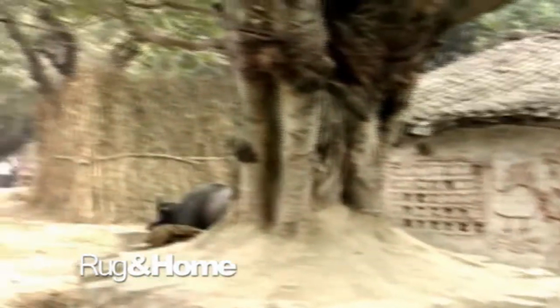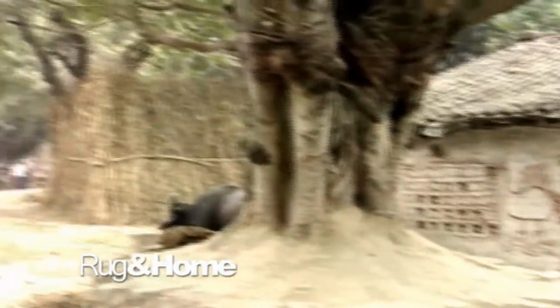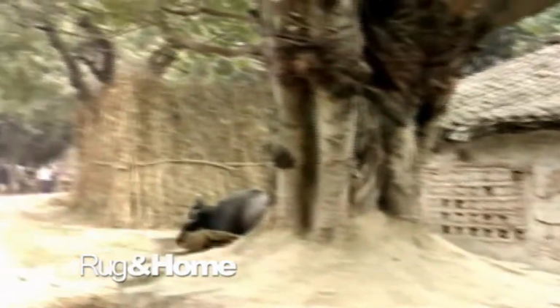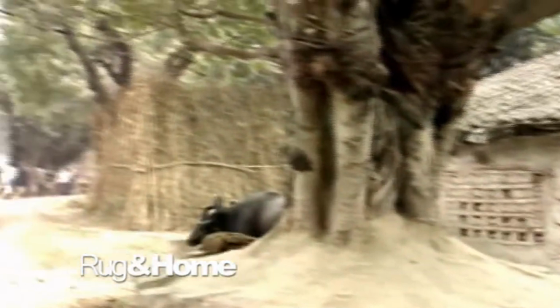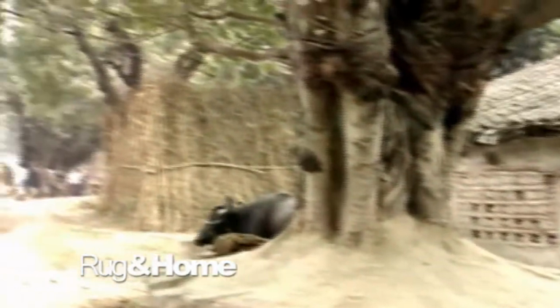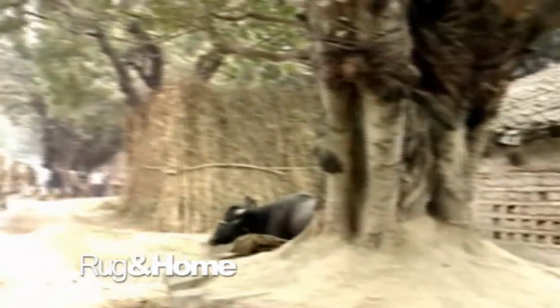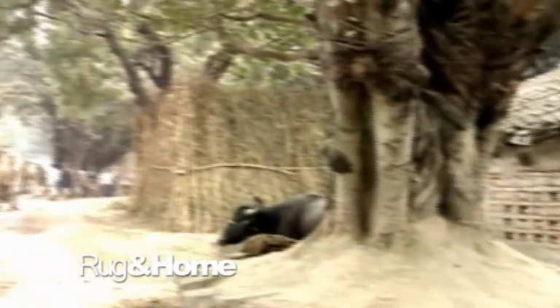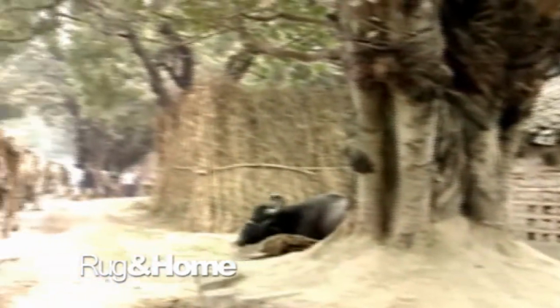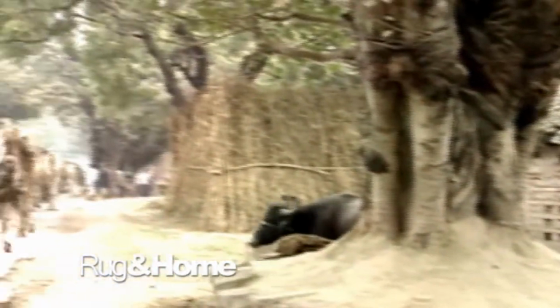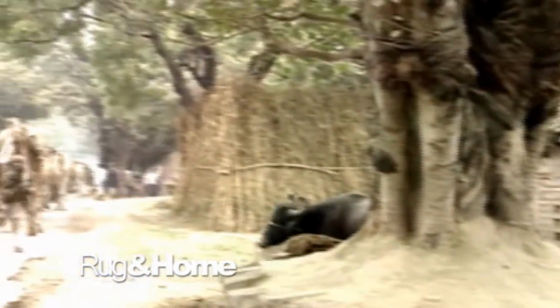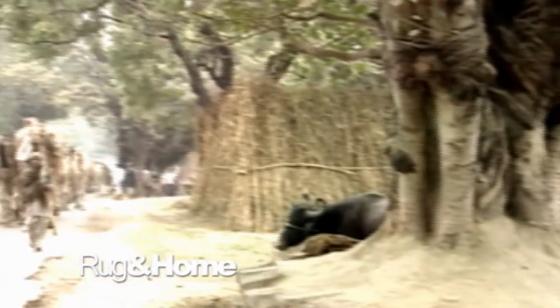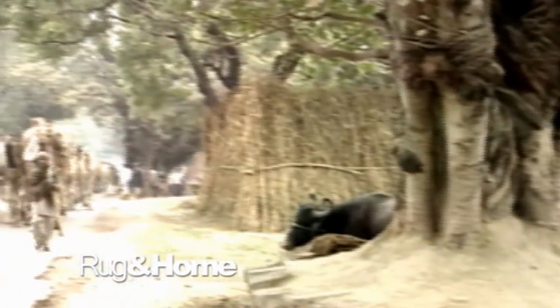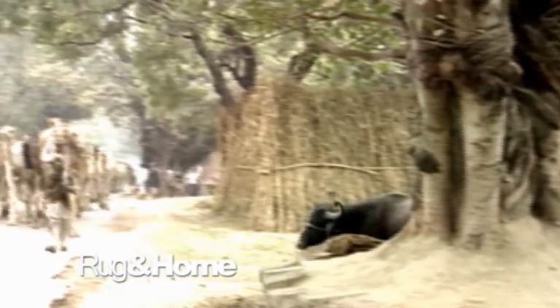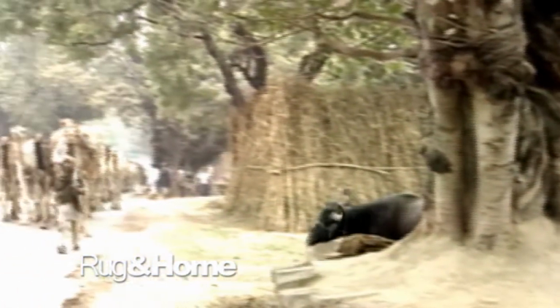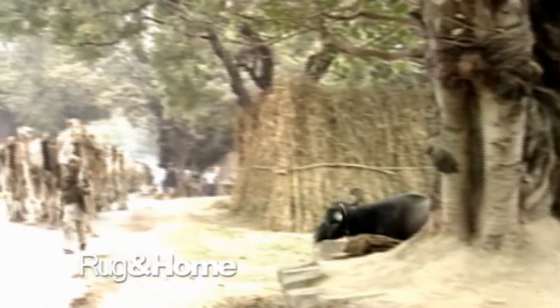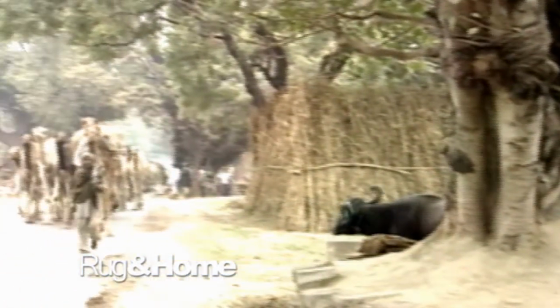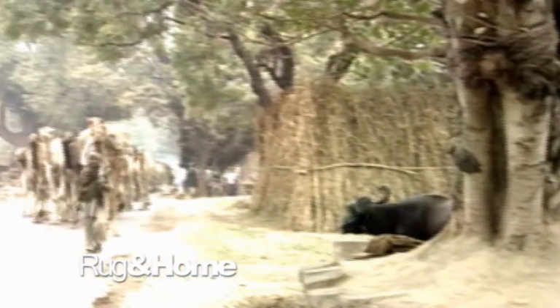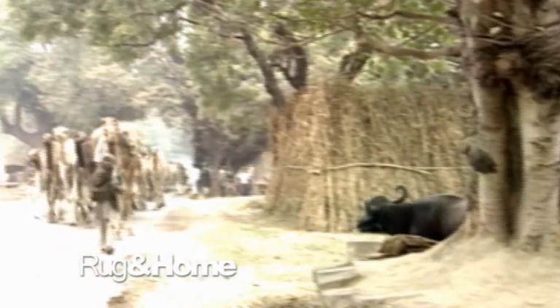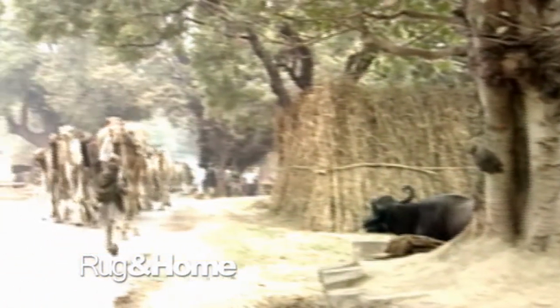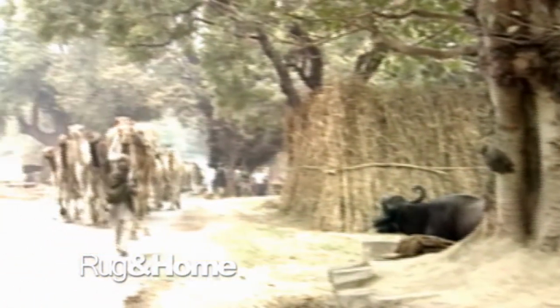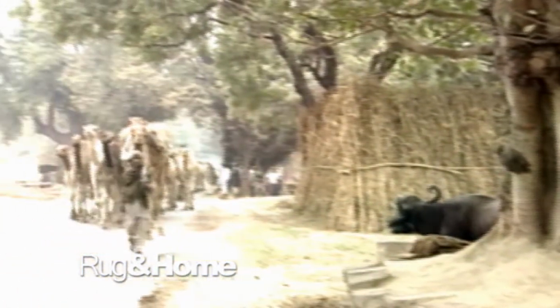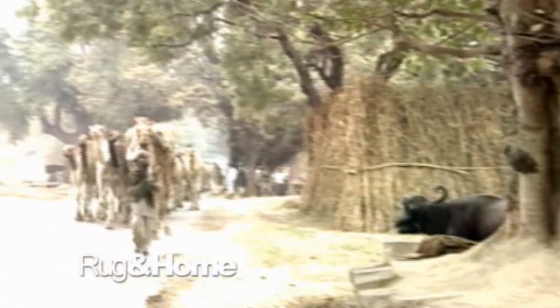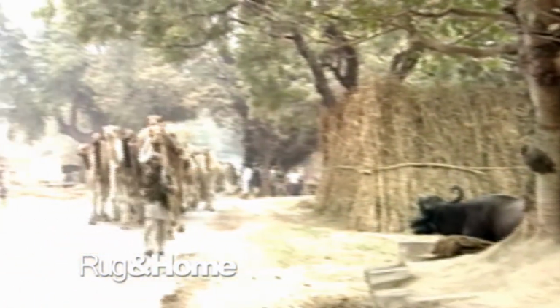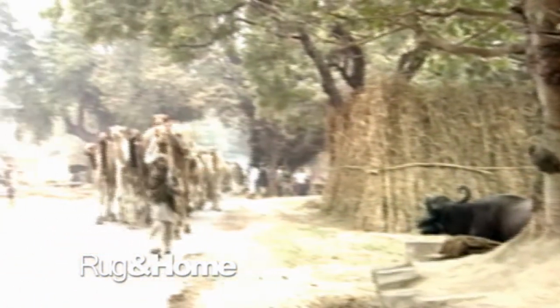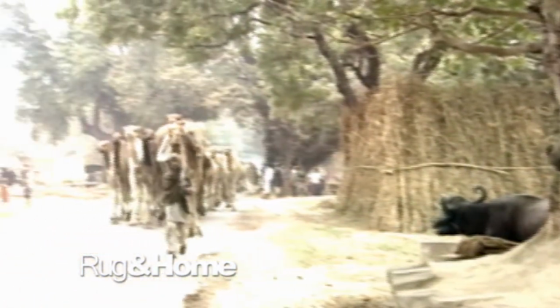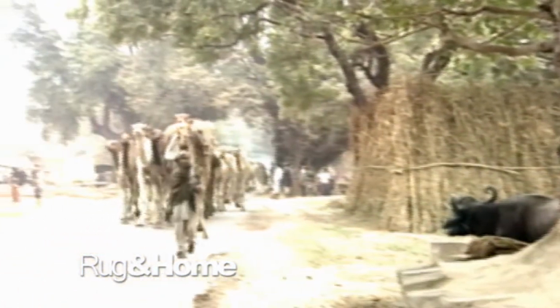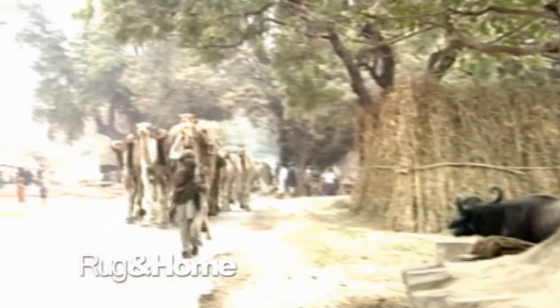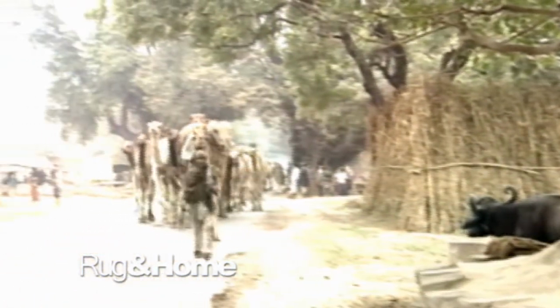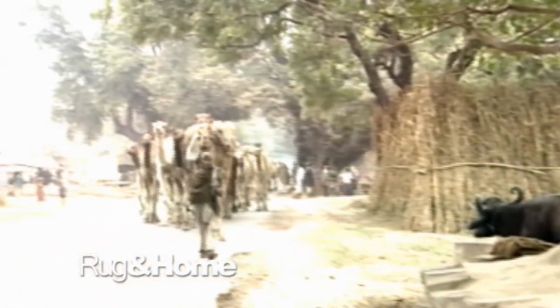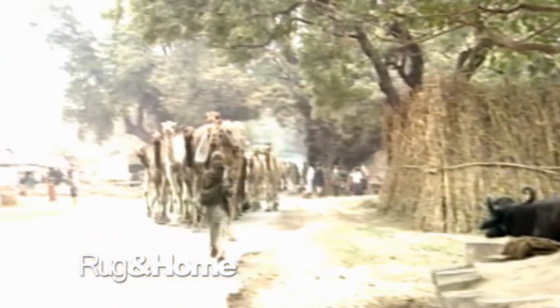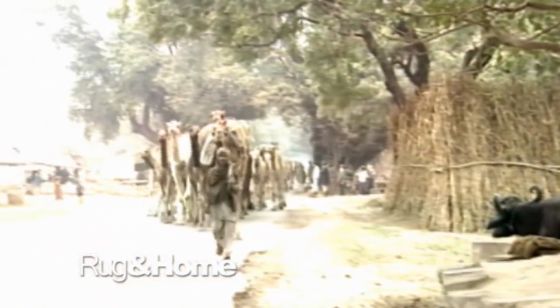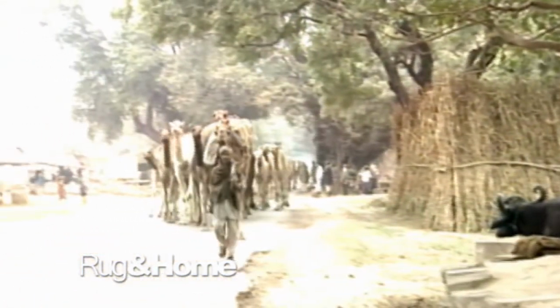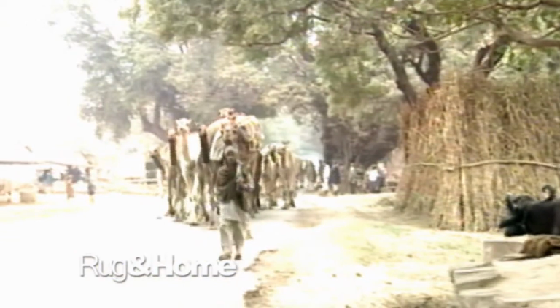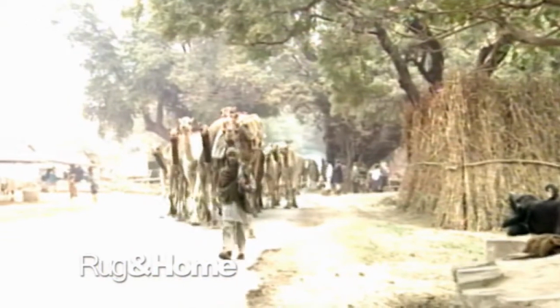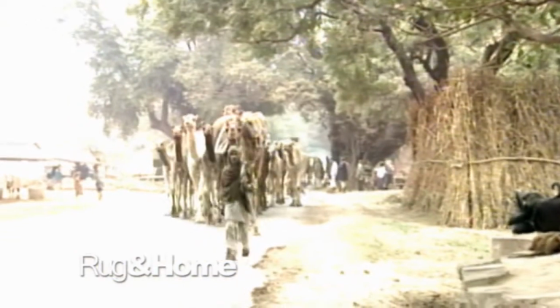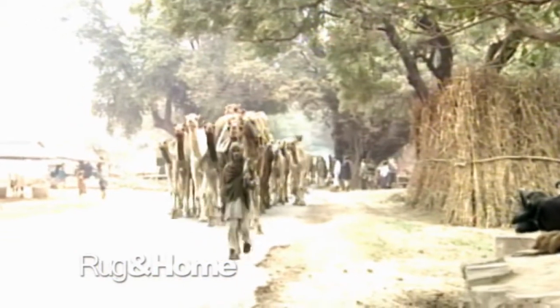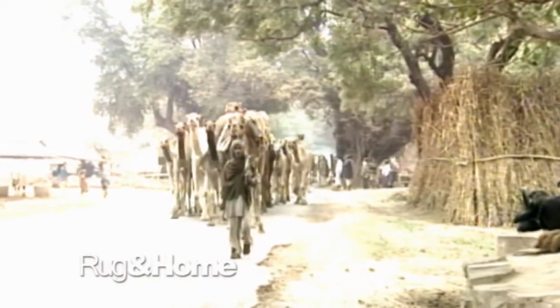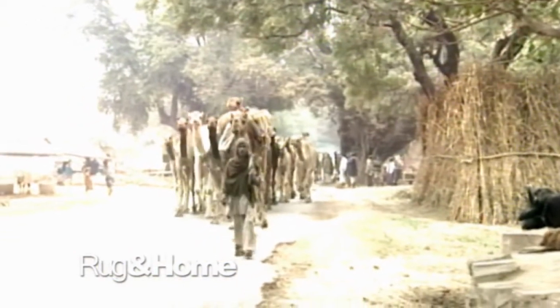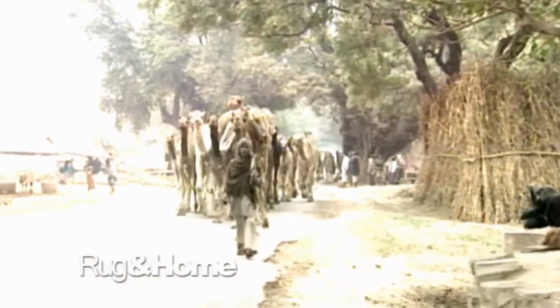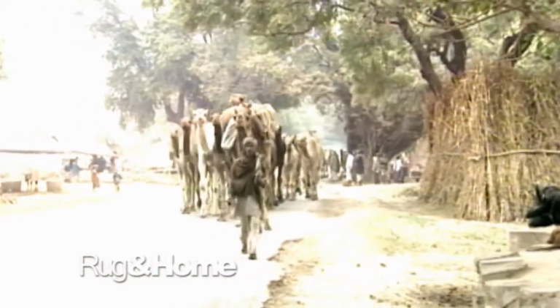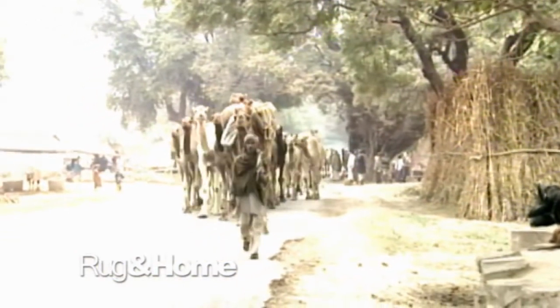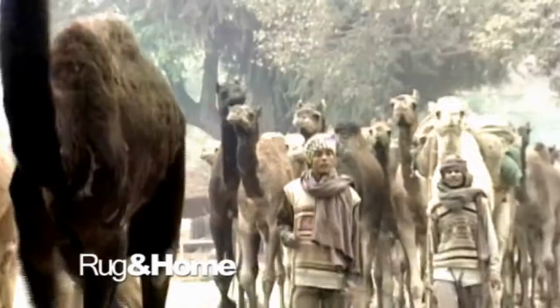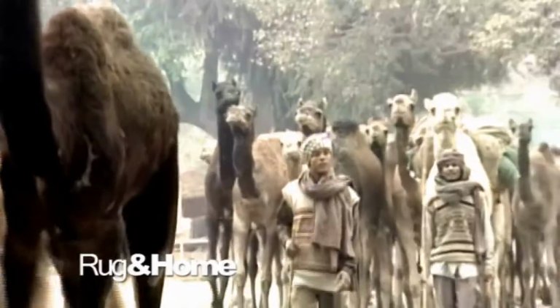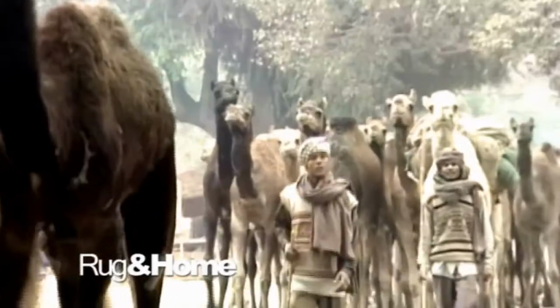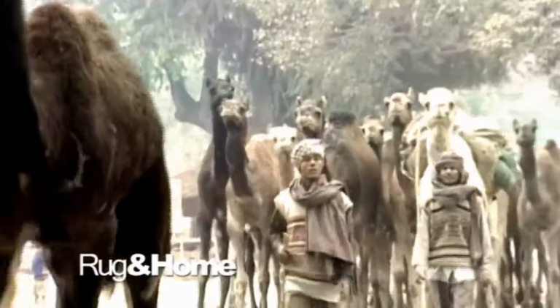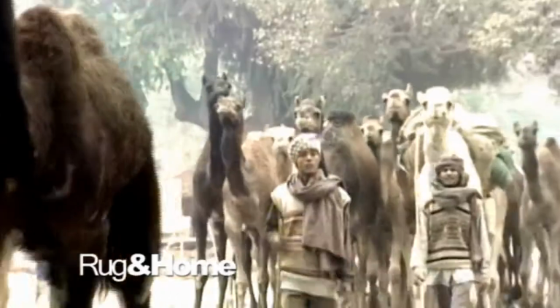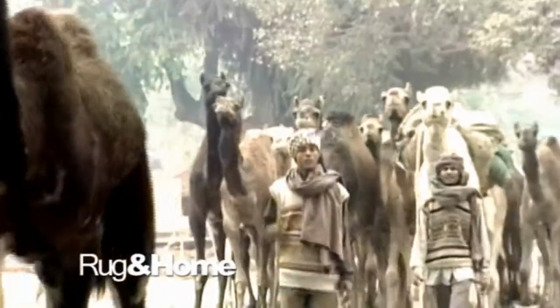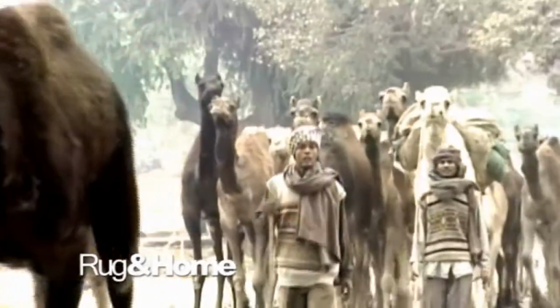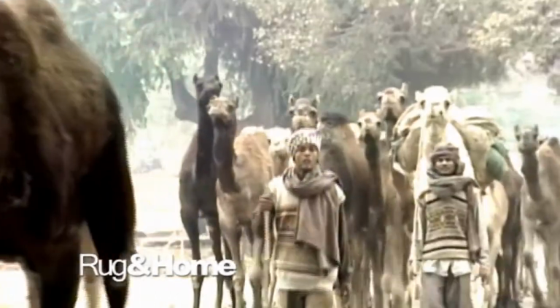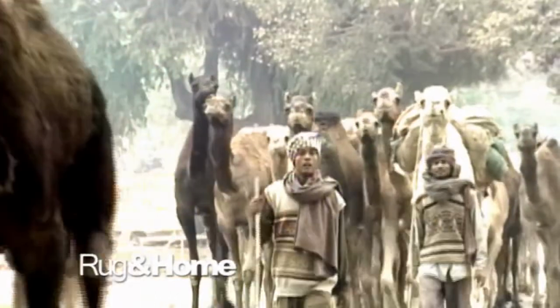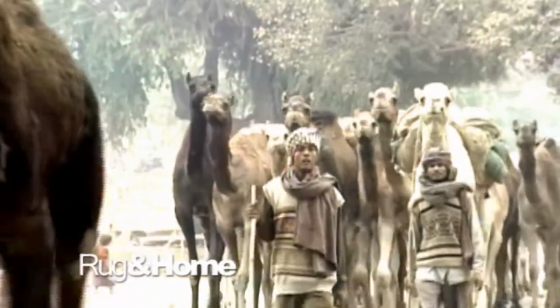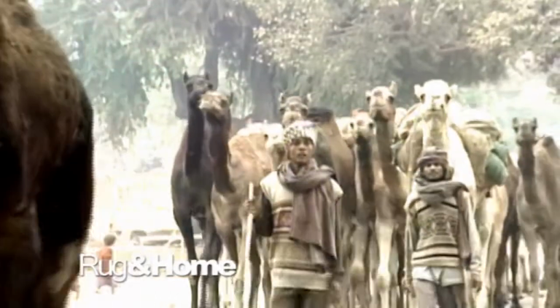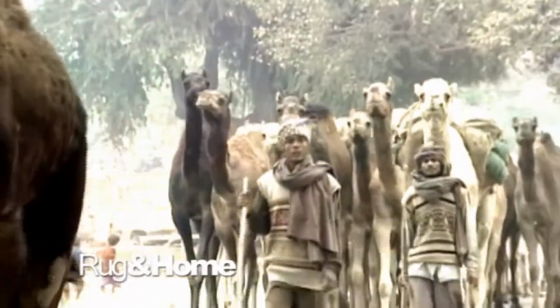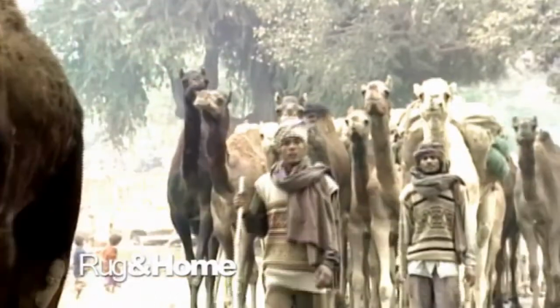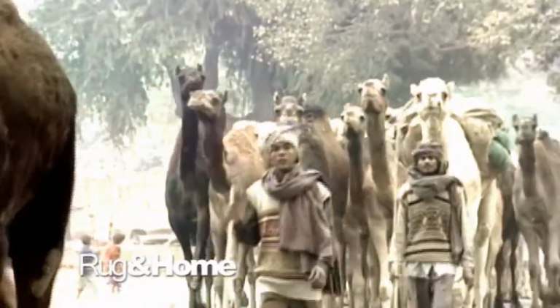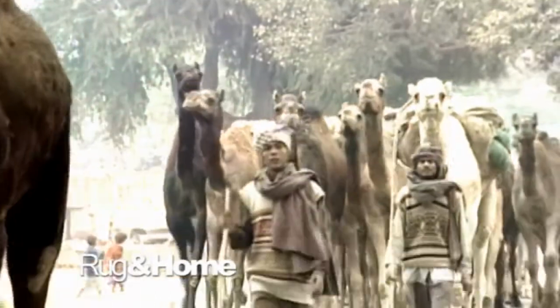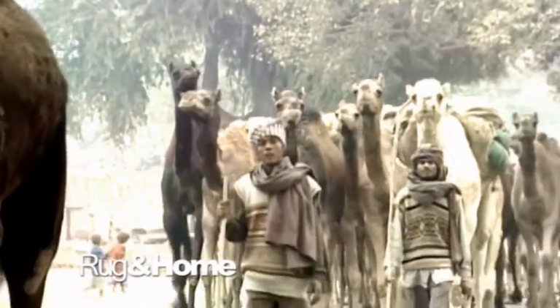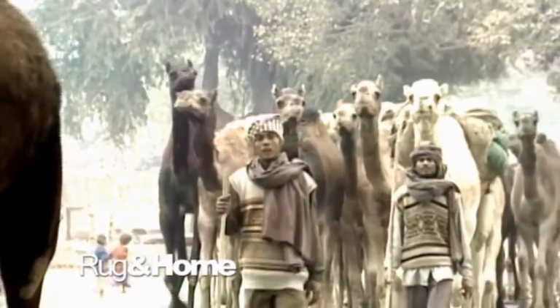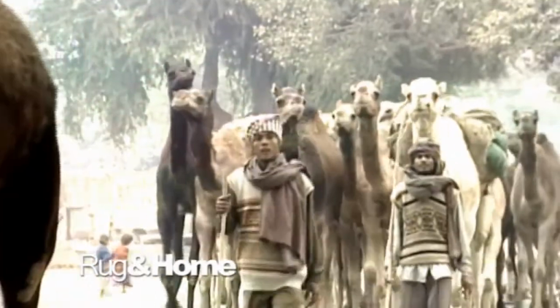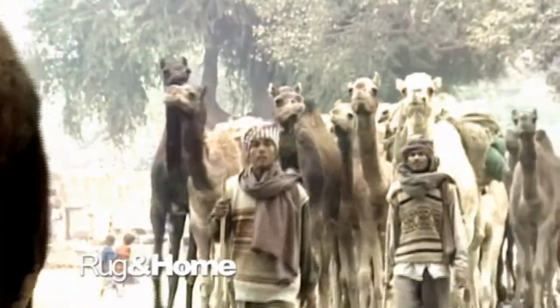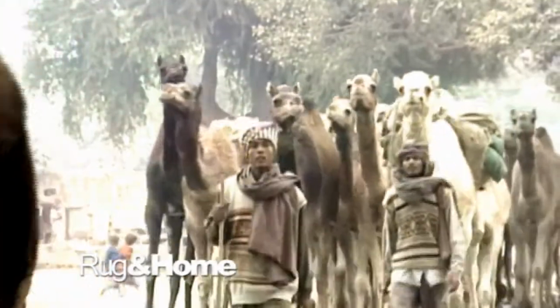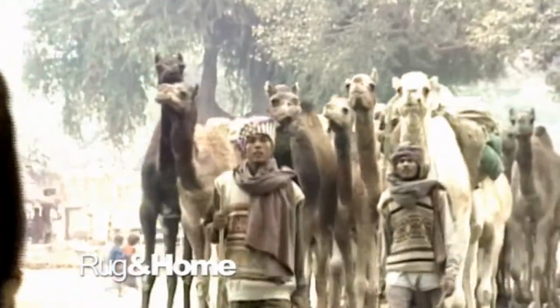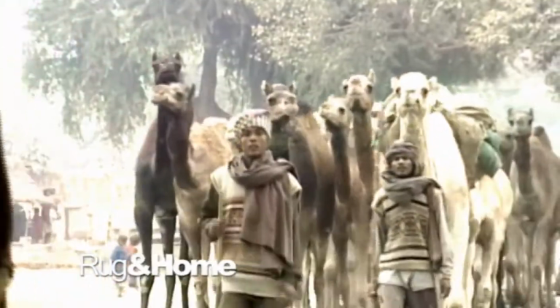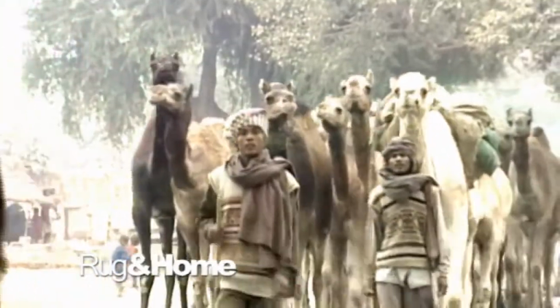This video is brought to you by the U.S. Department of Health and Human Services.